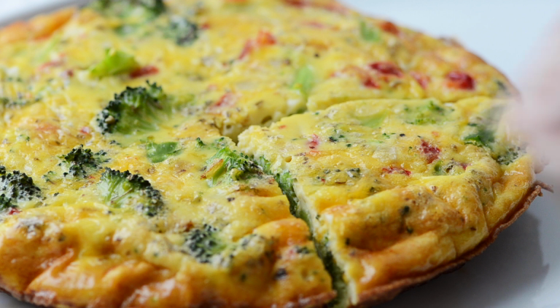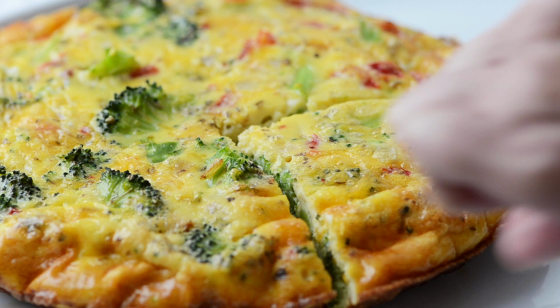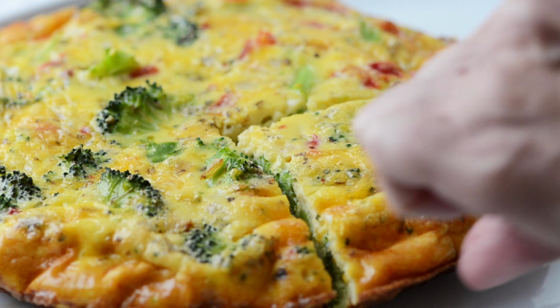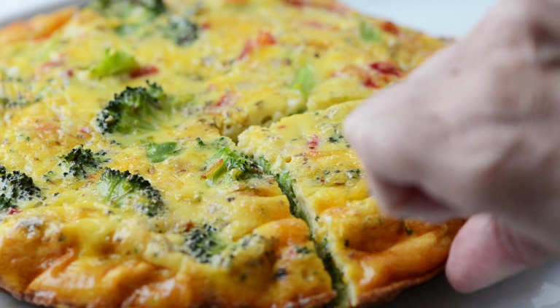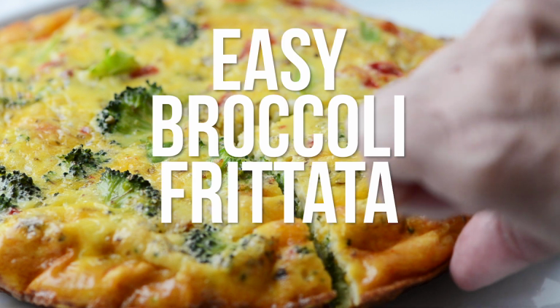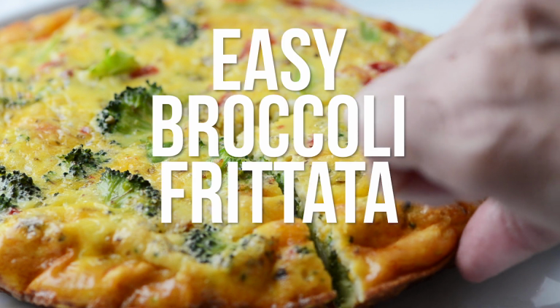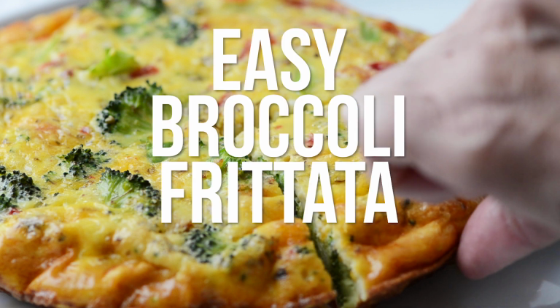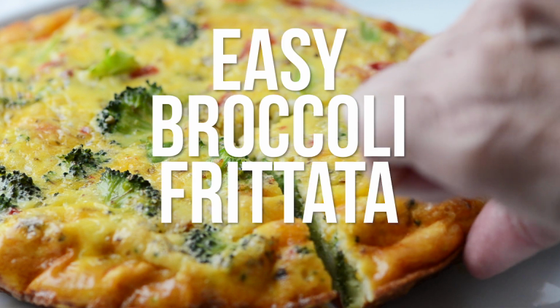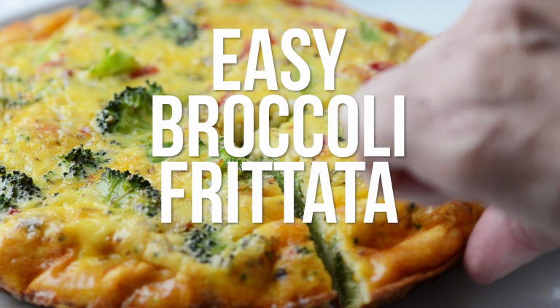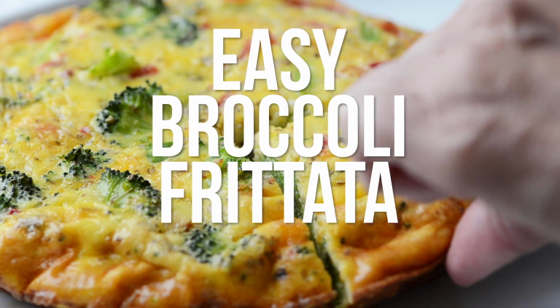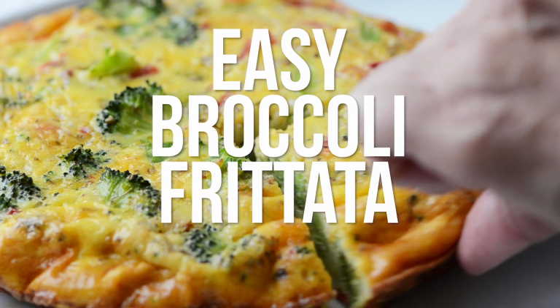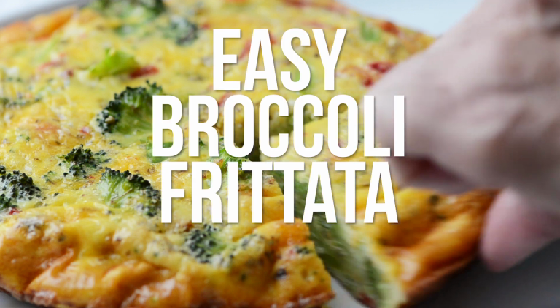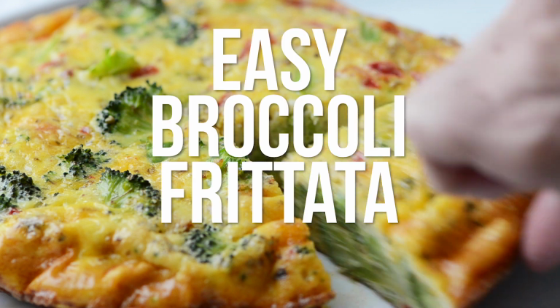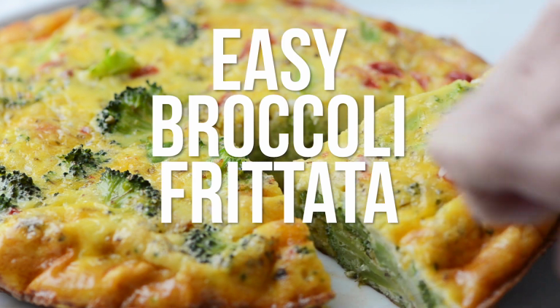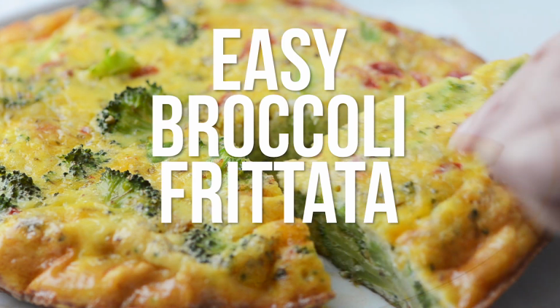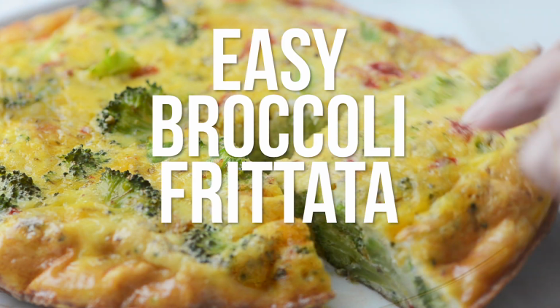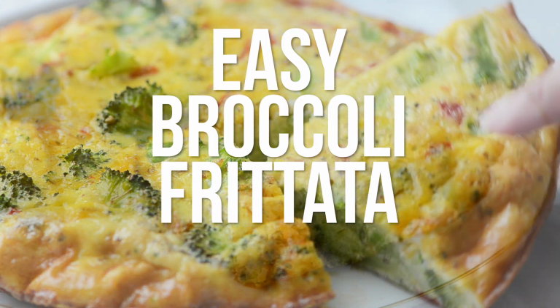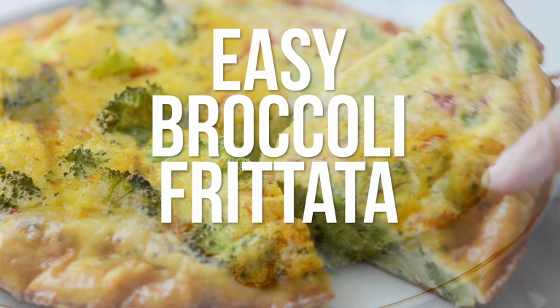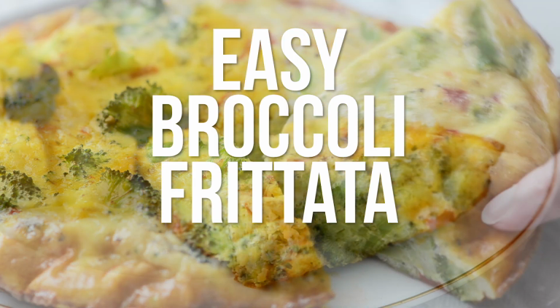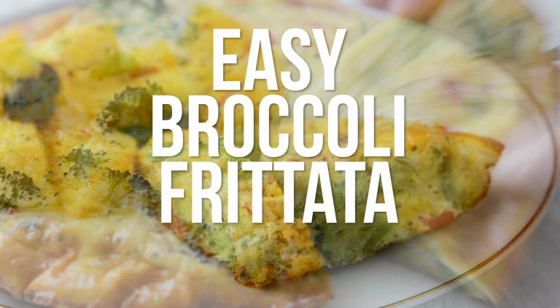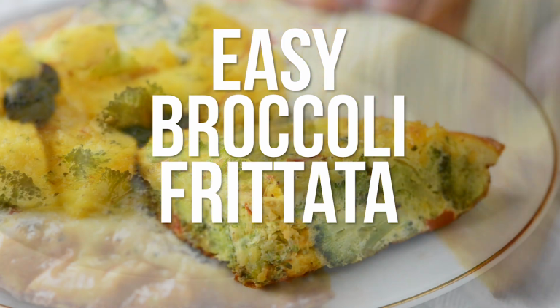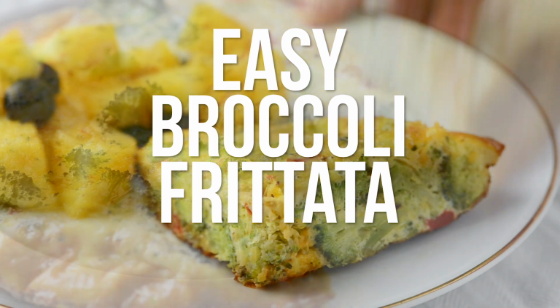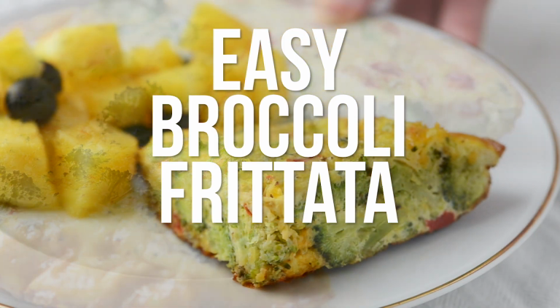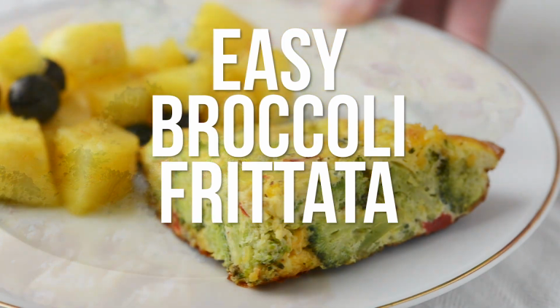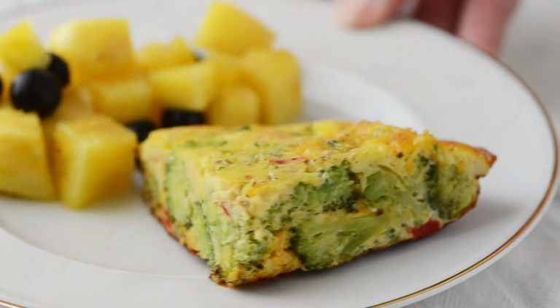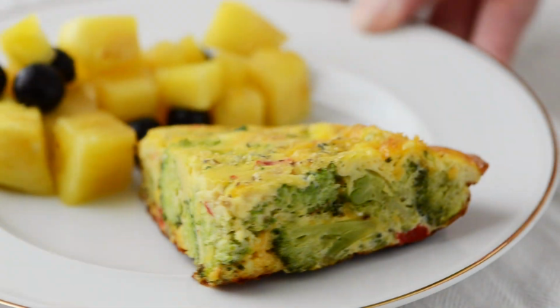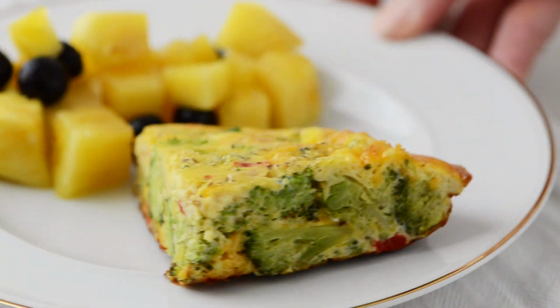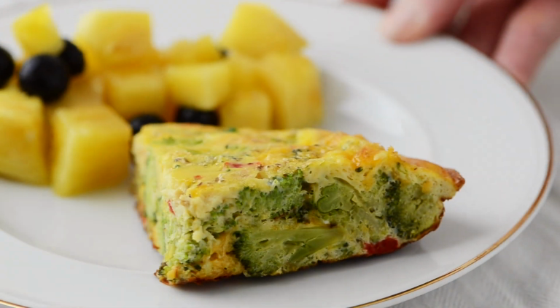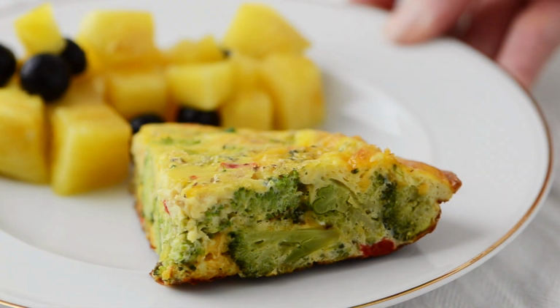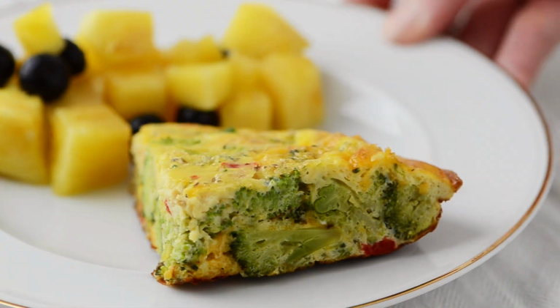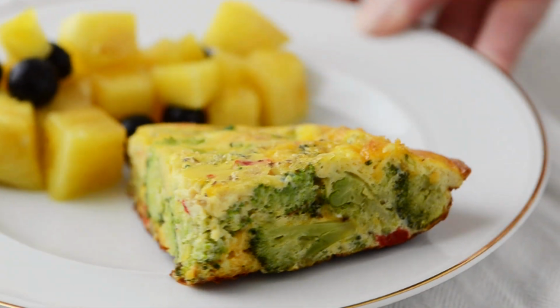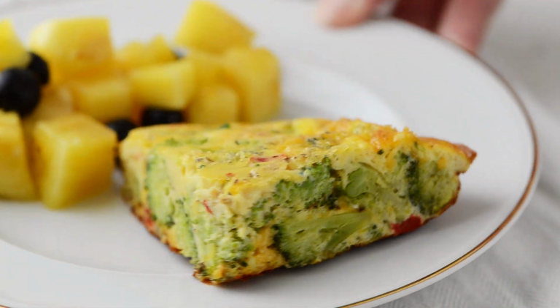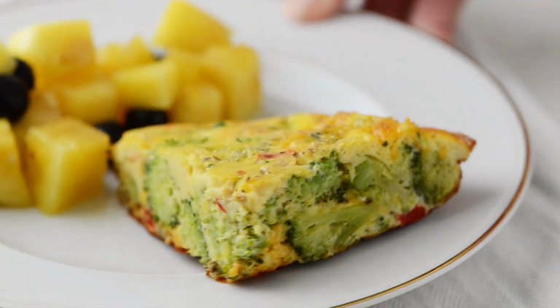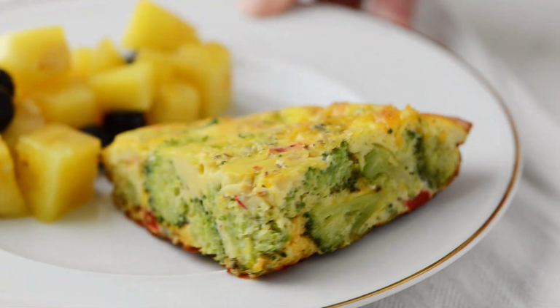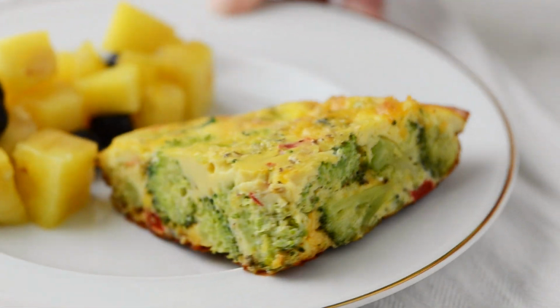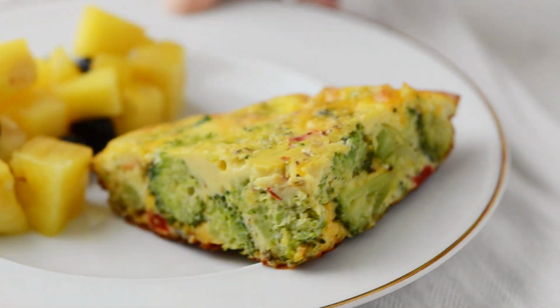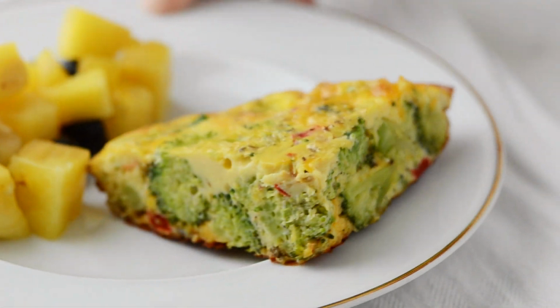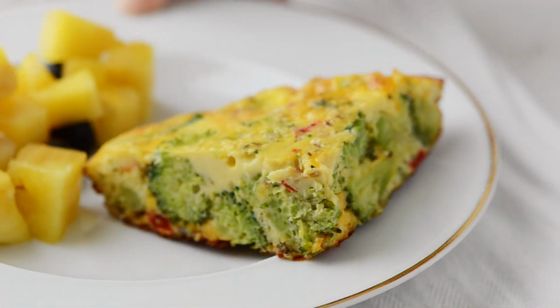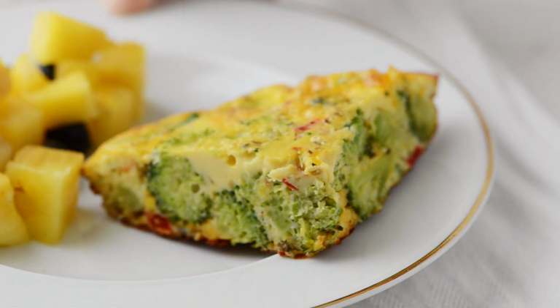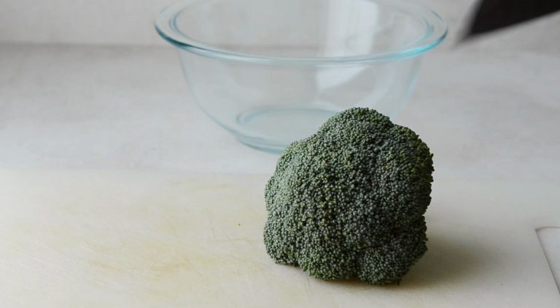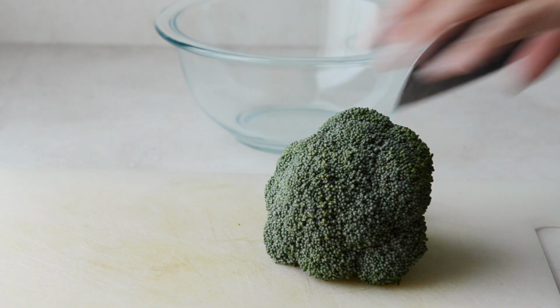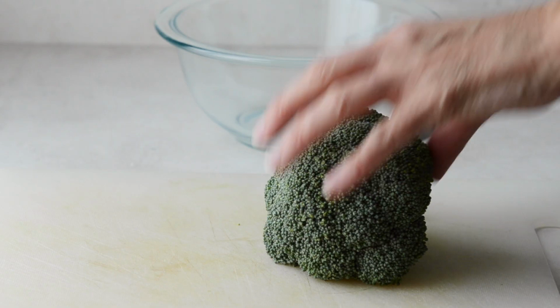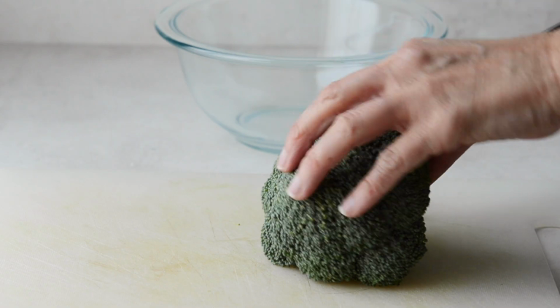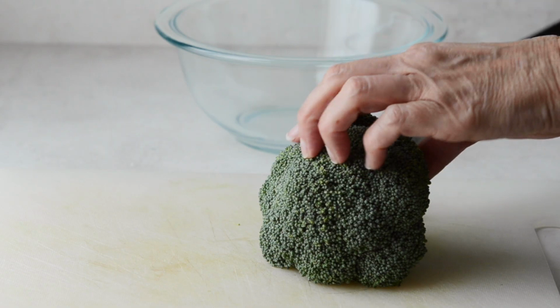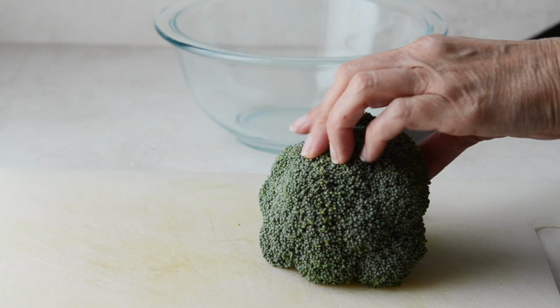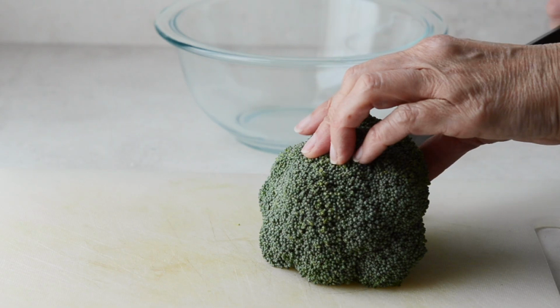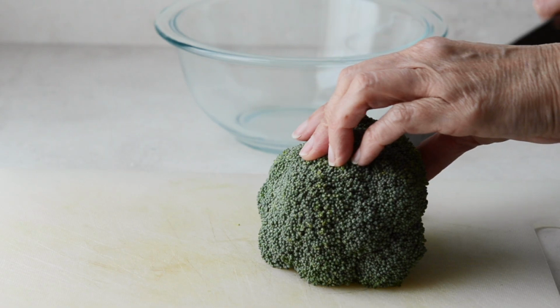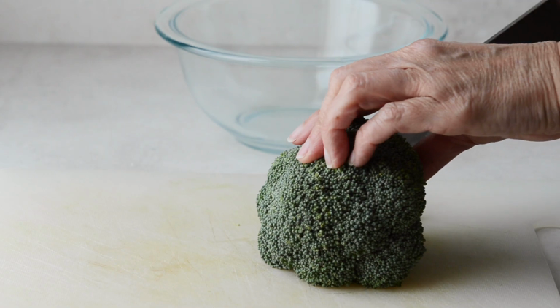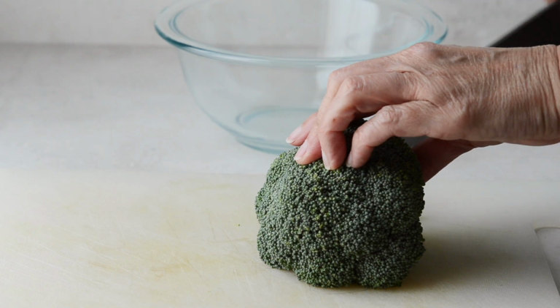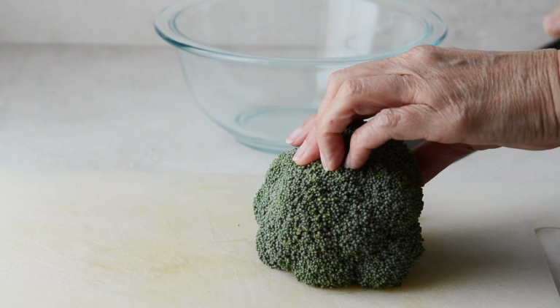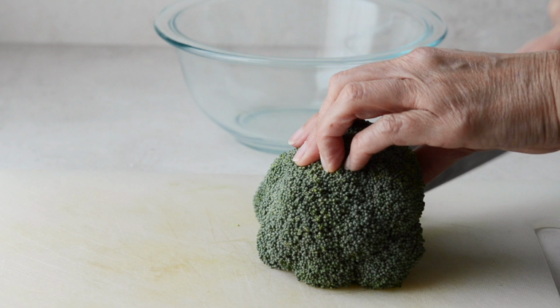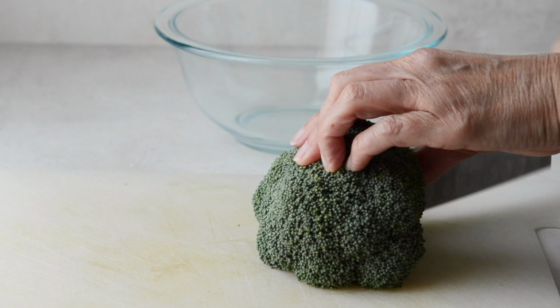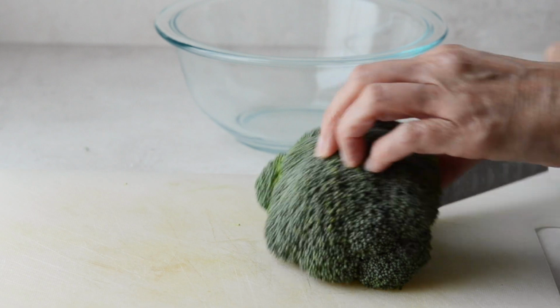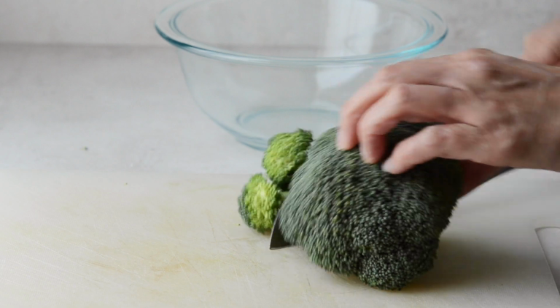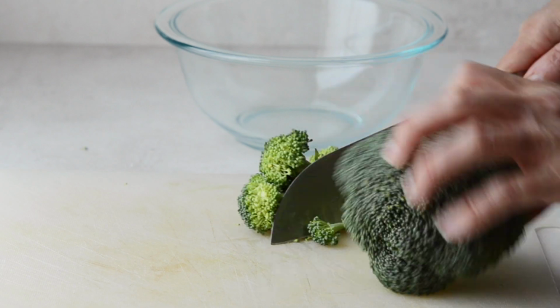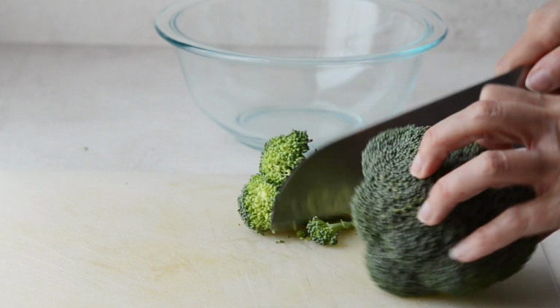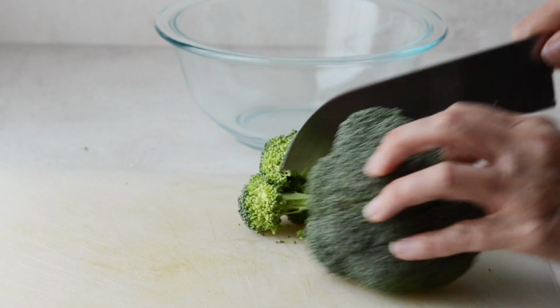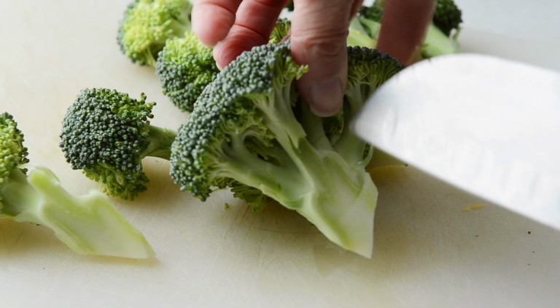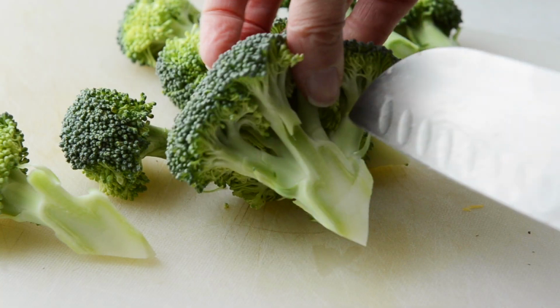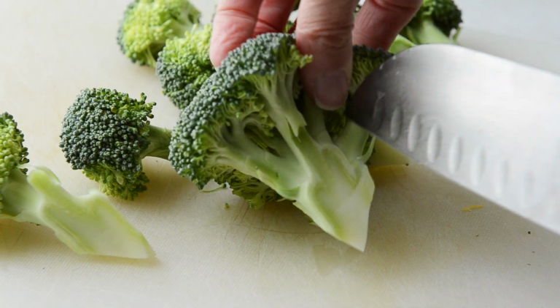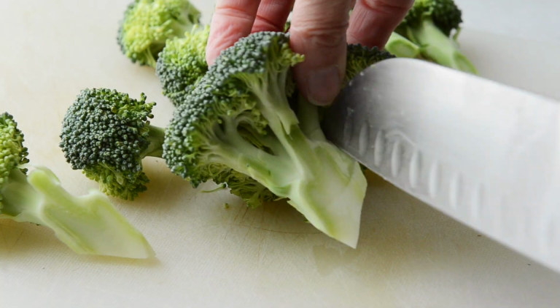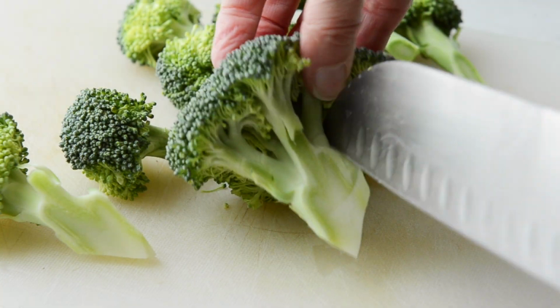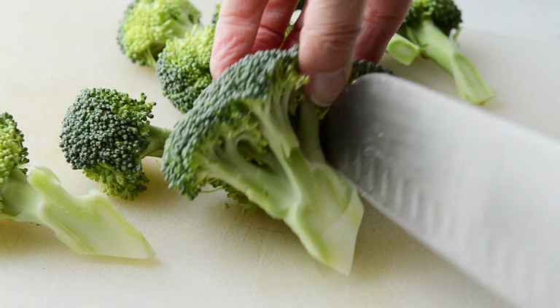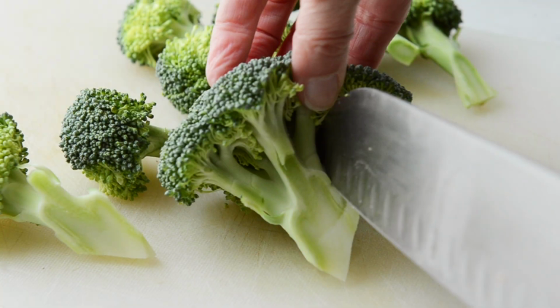Today we're making an easy broccoli frittata. It's a great breakfast and a really healthy way to start the day.